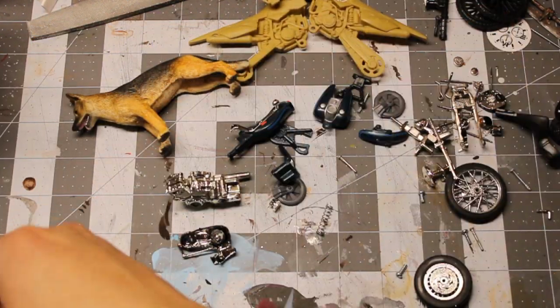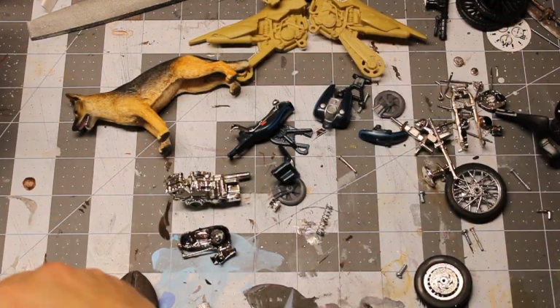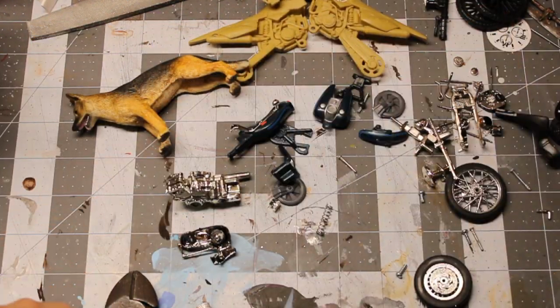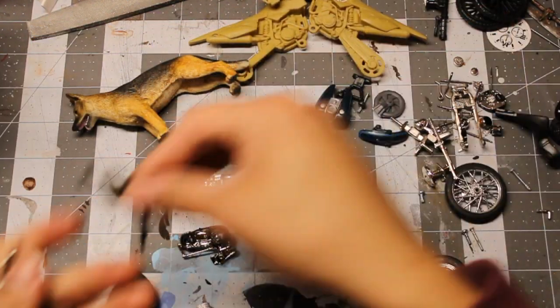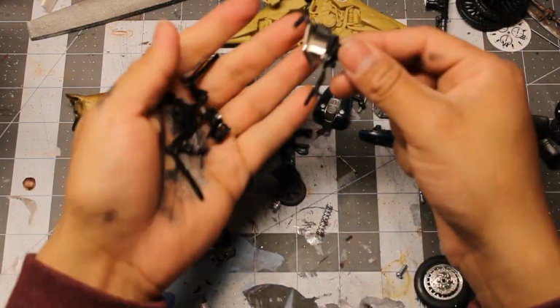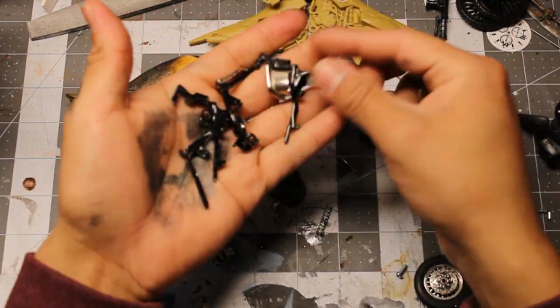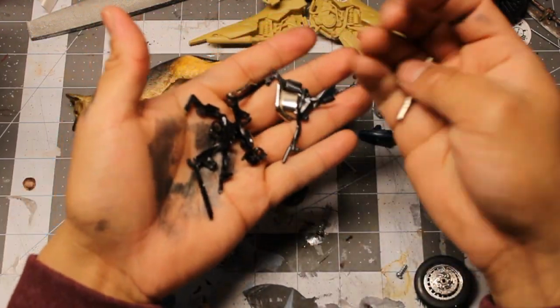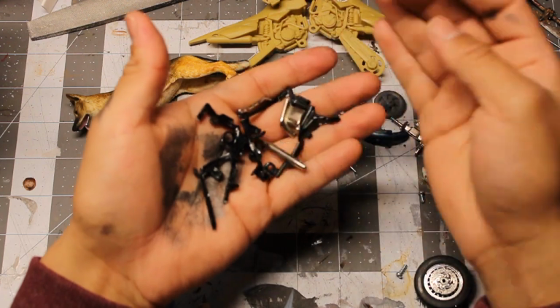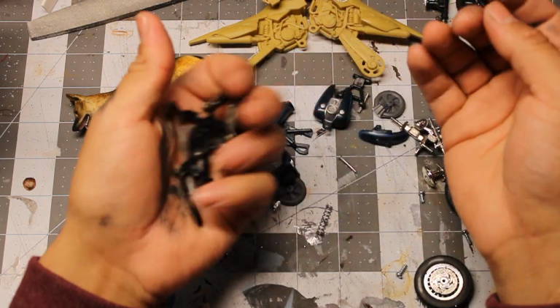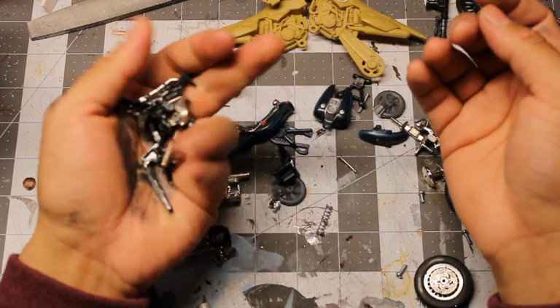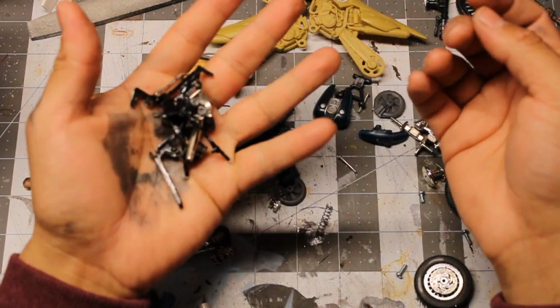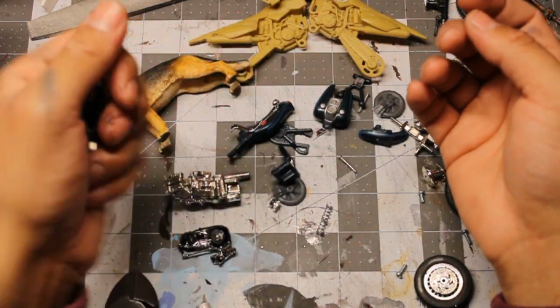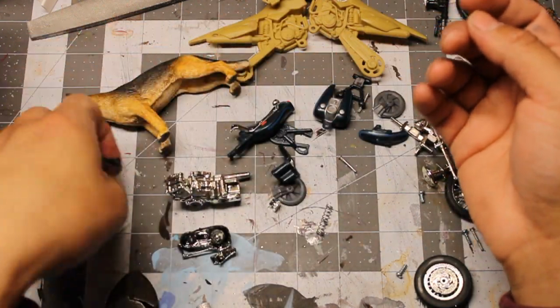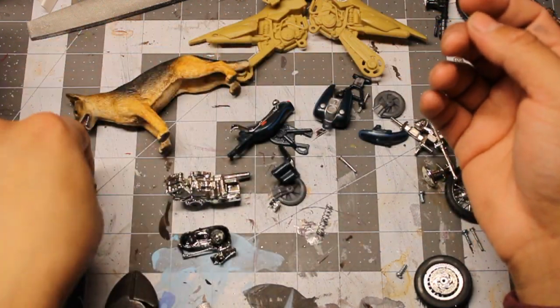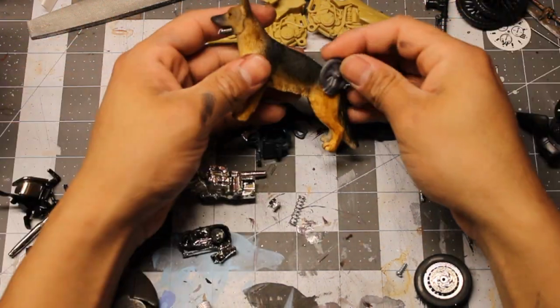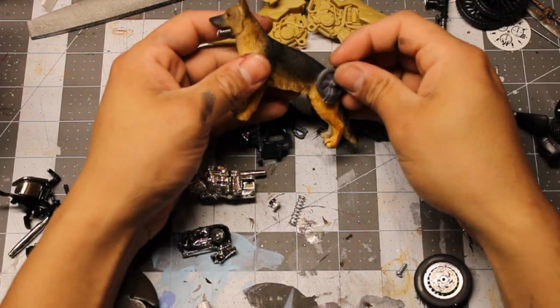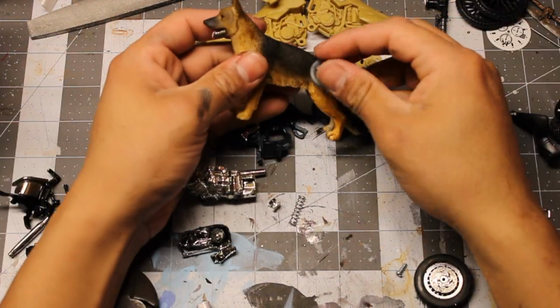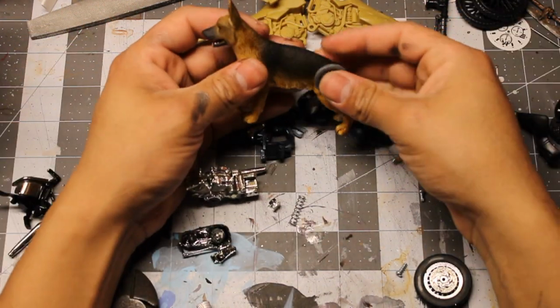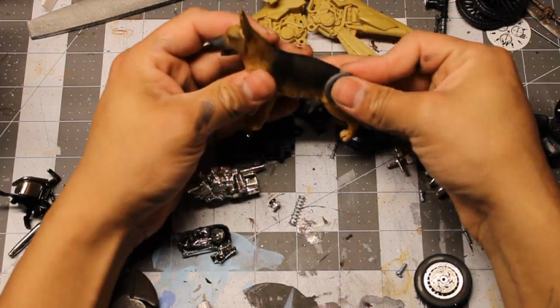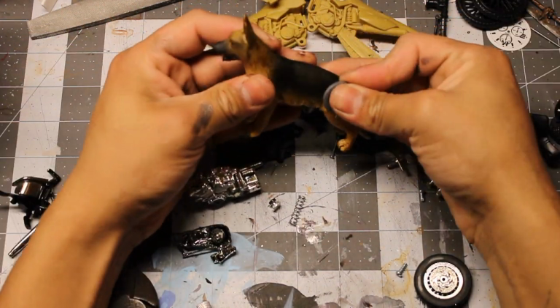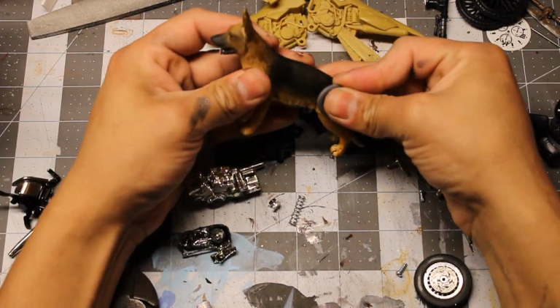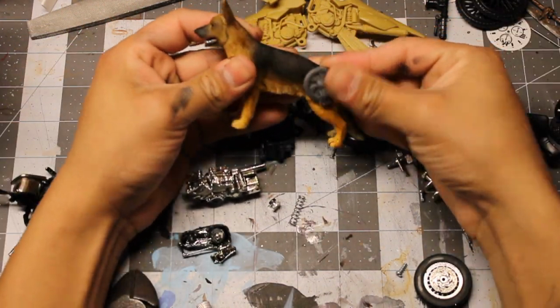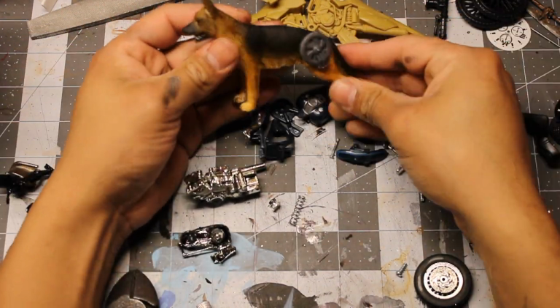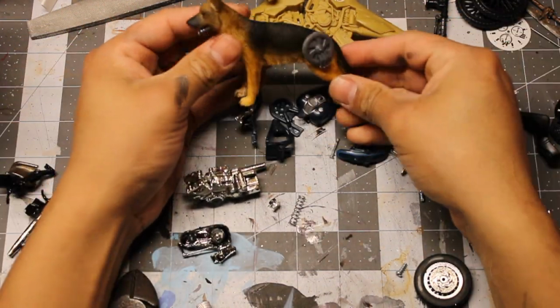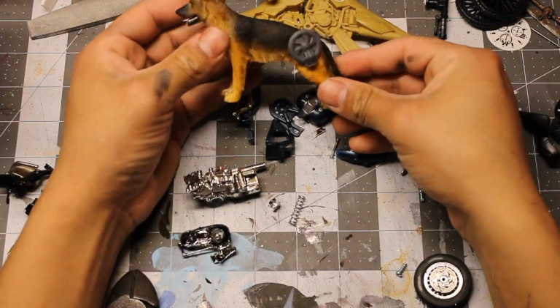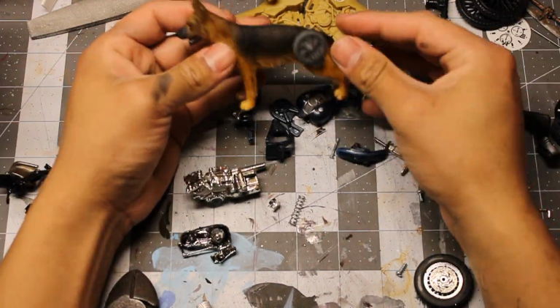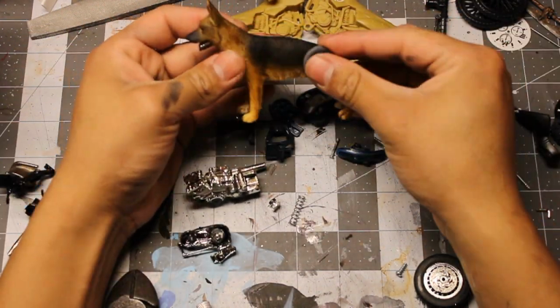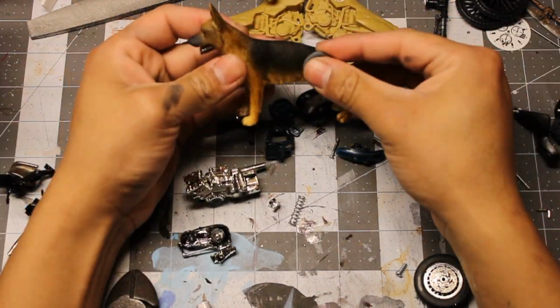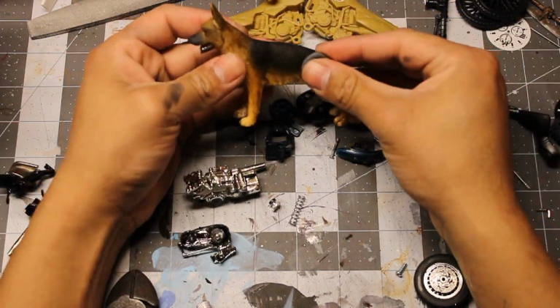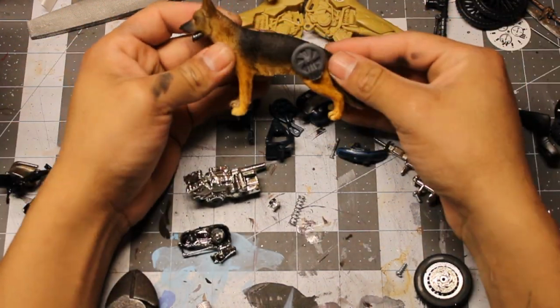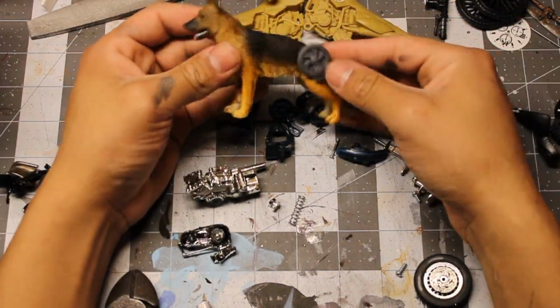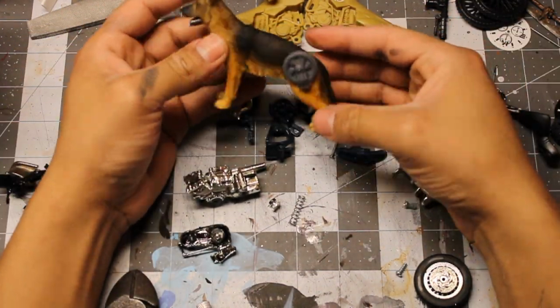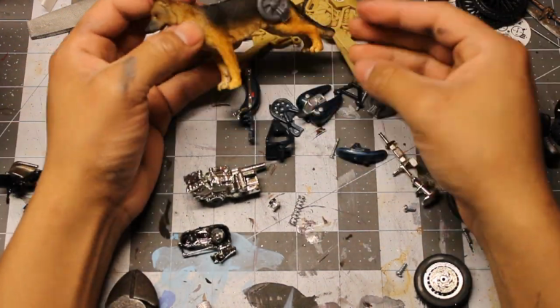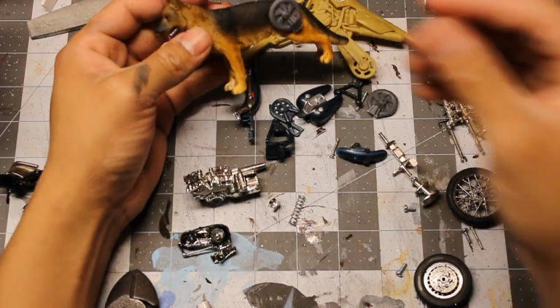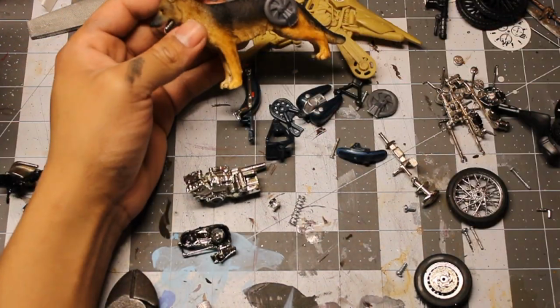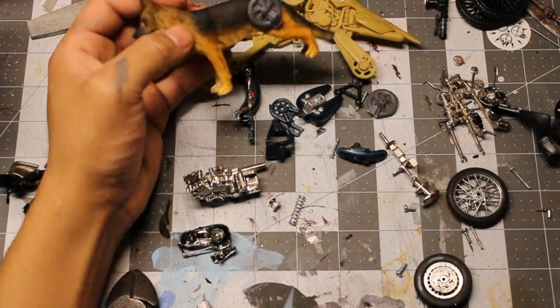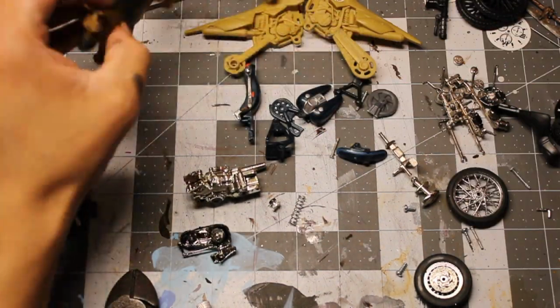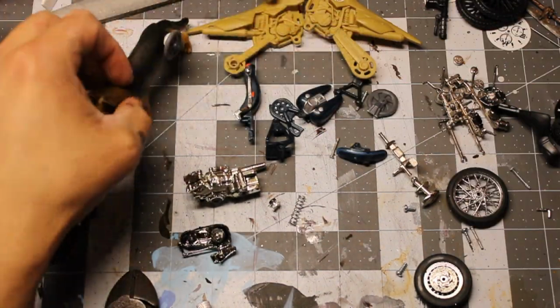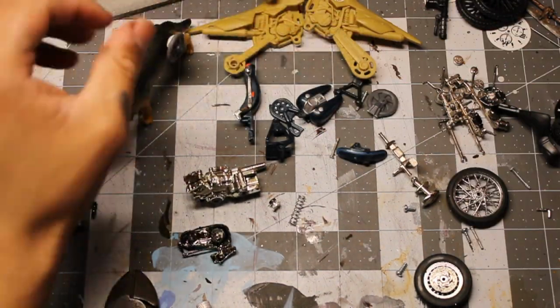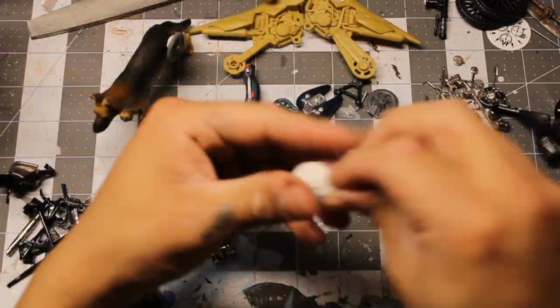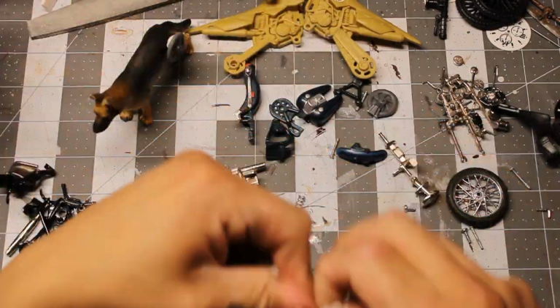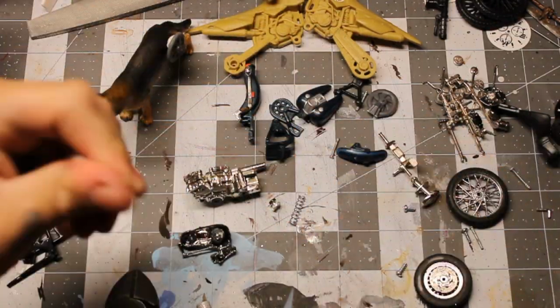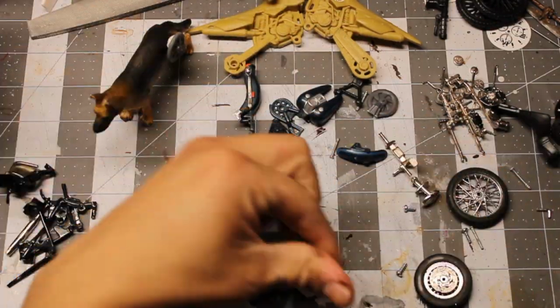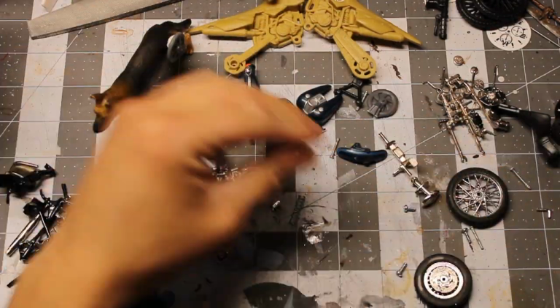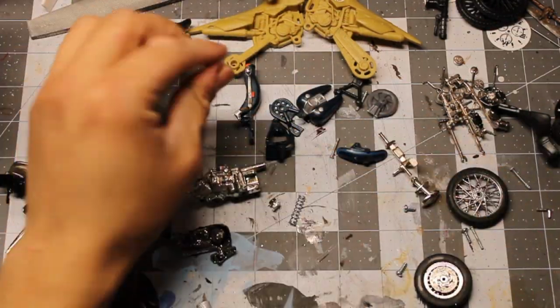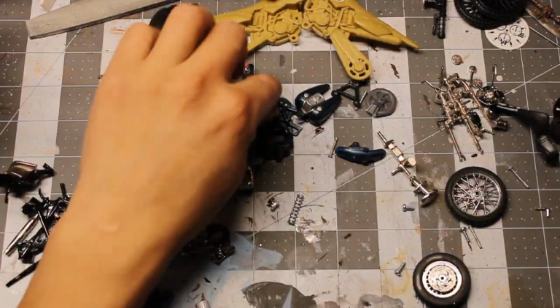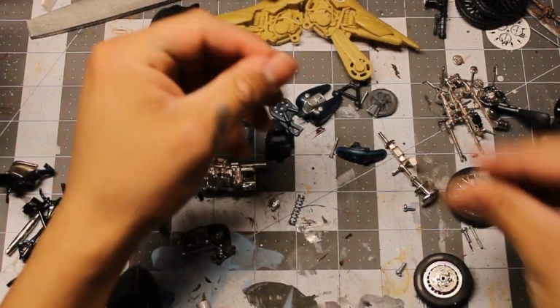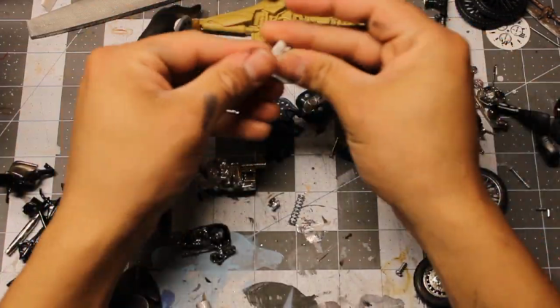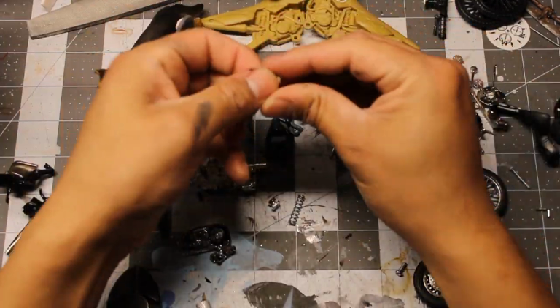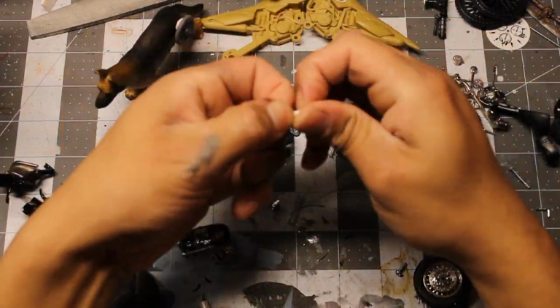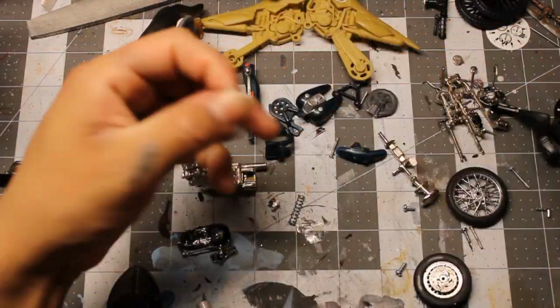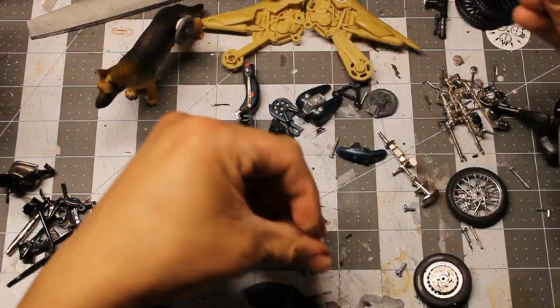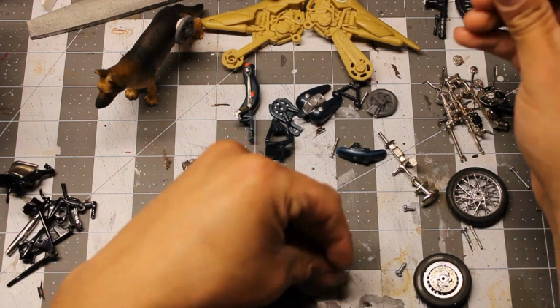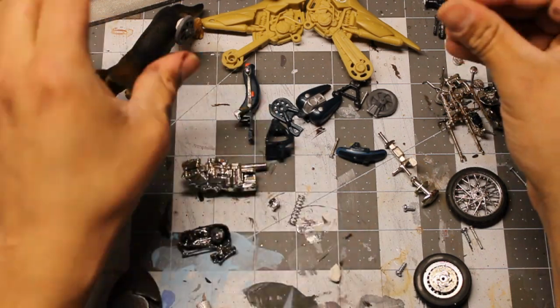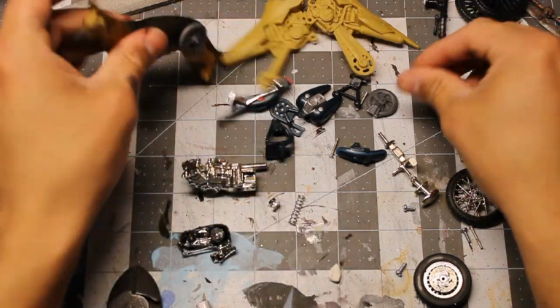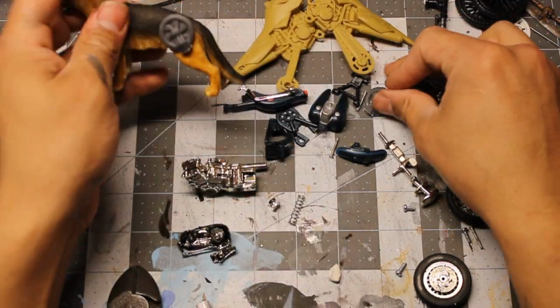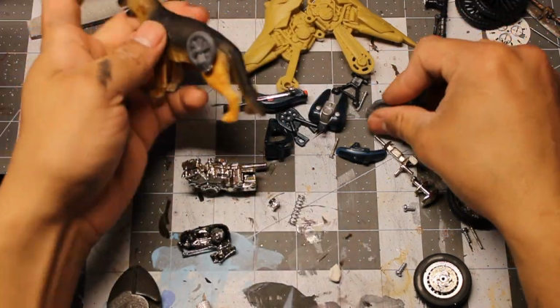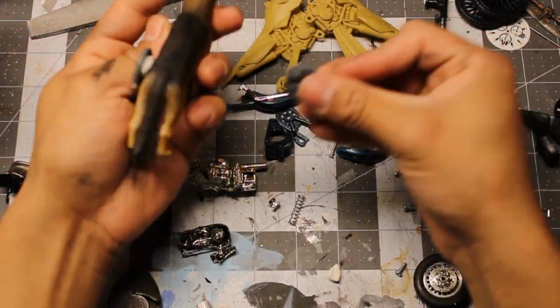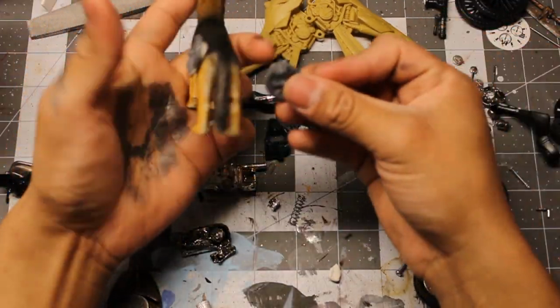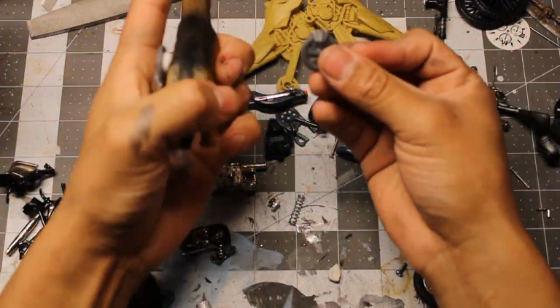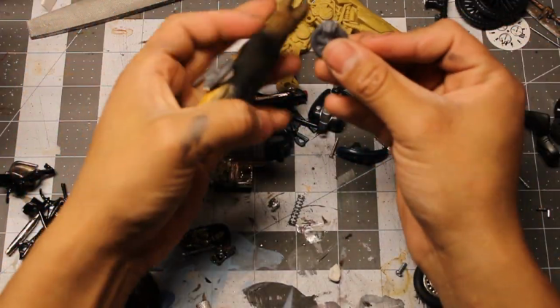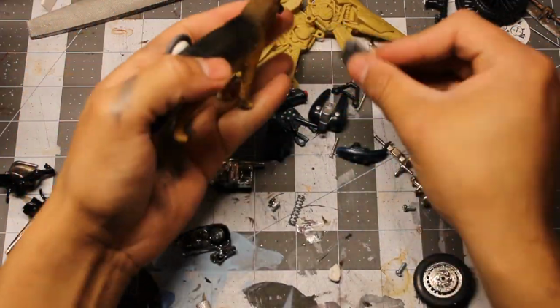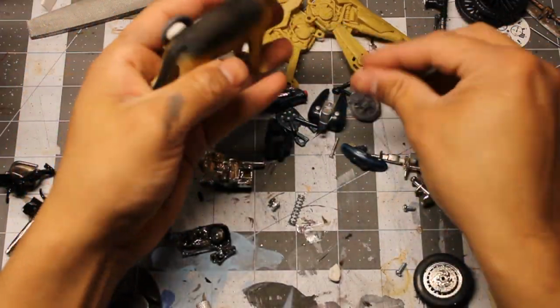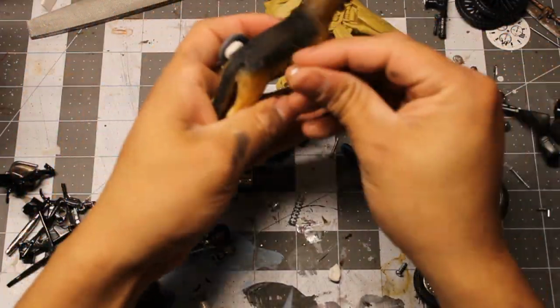Now, with all the Greeblie parts selected, I start playing around with possible configurations by setting them in place with poster tack.